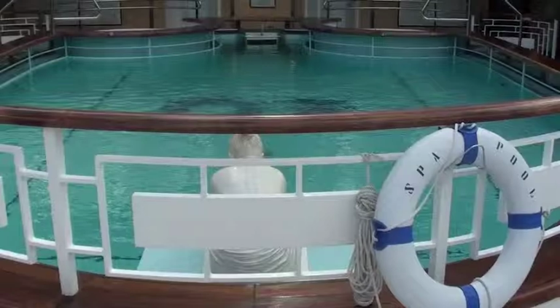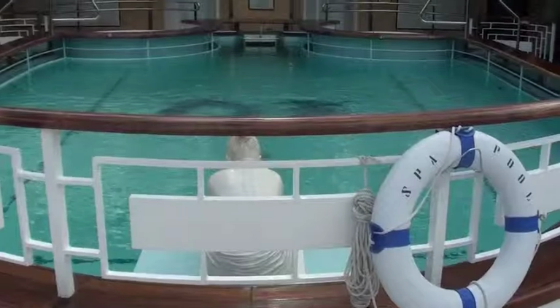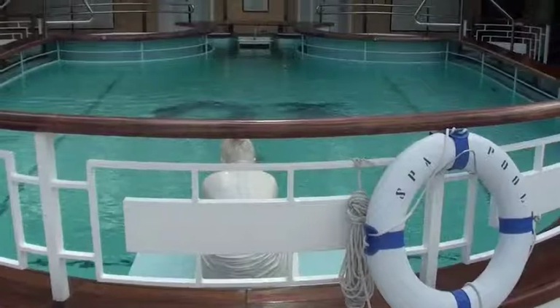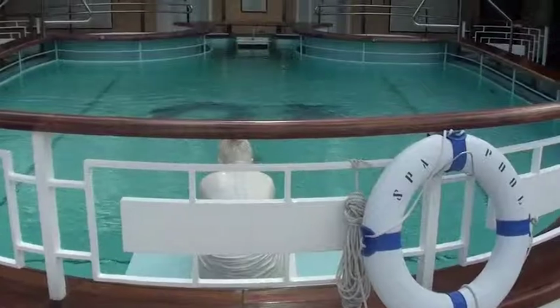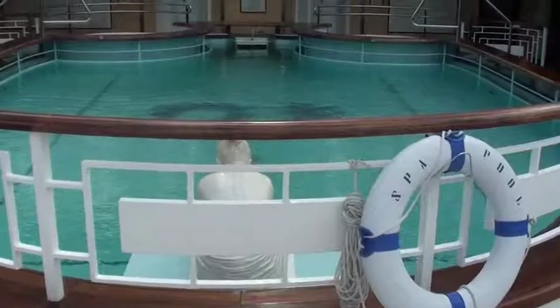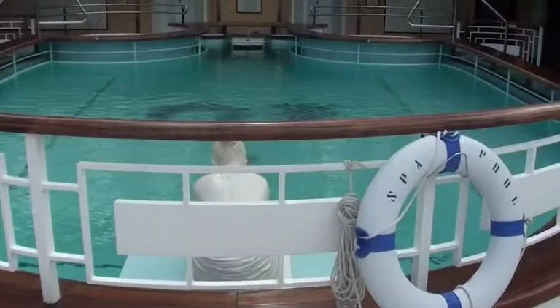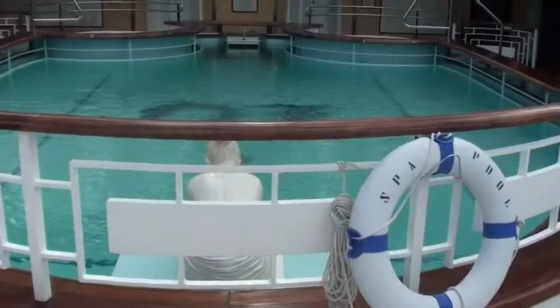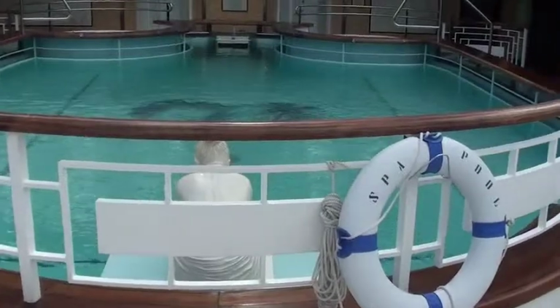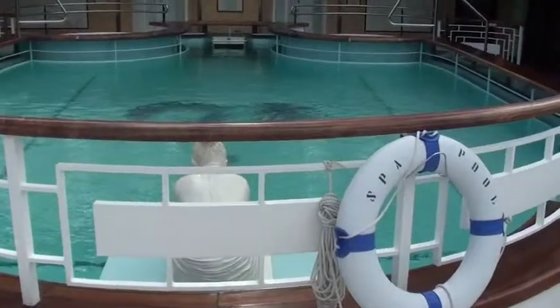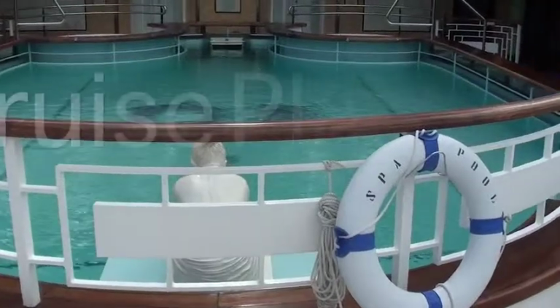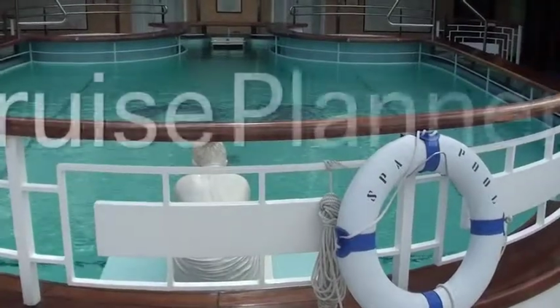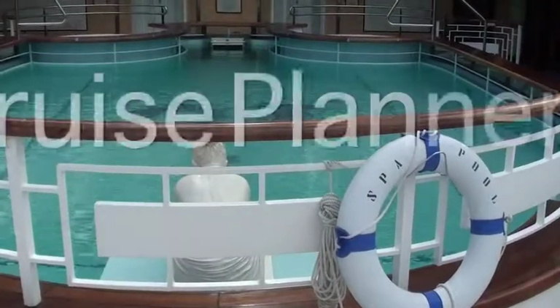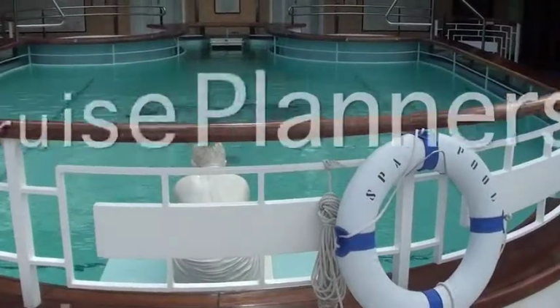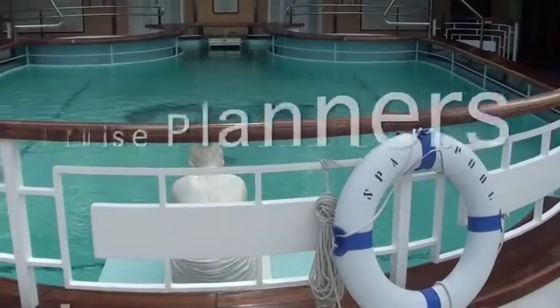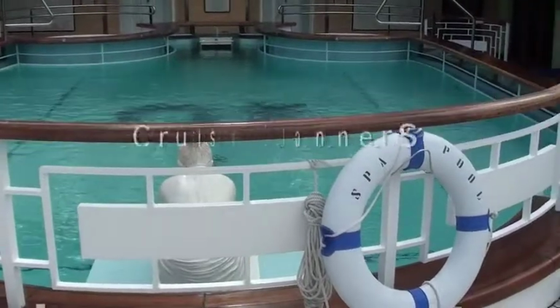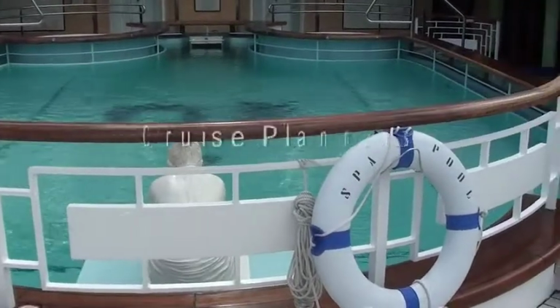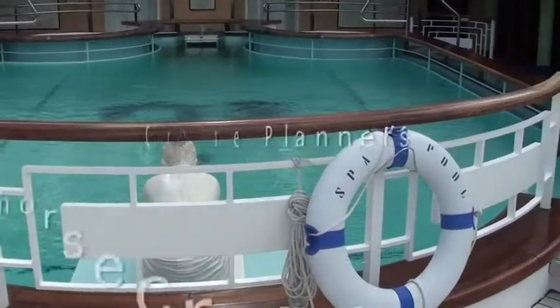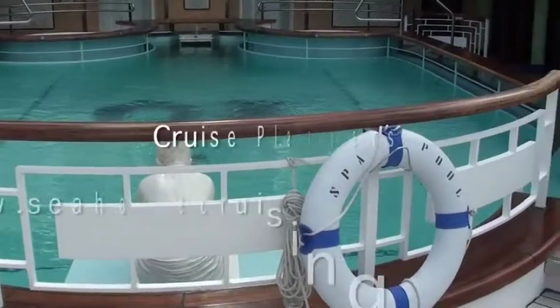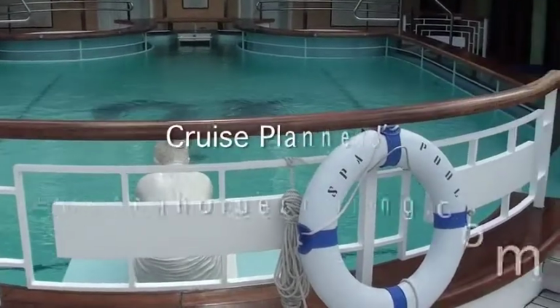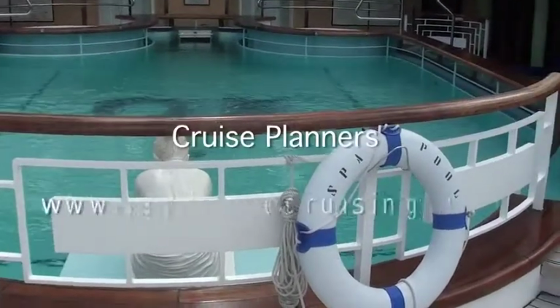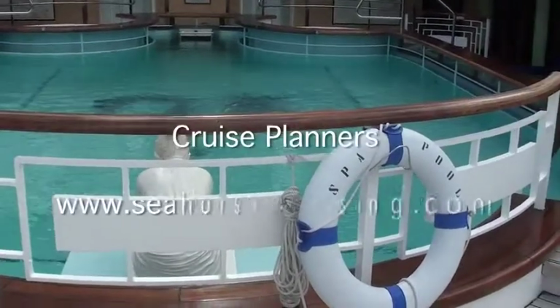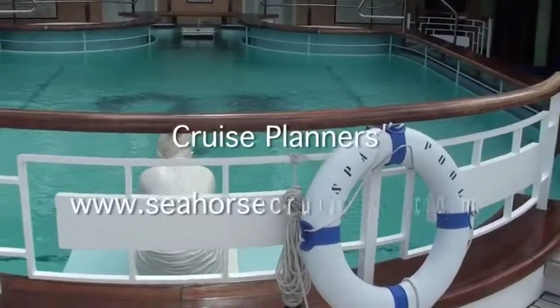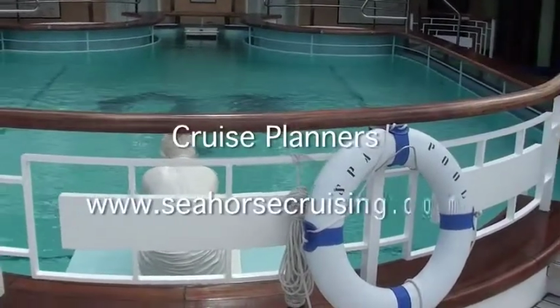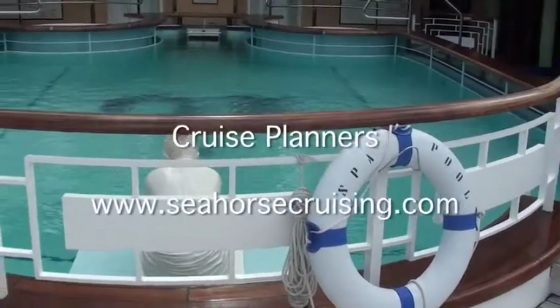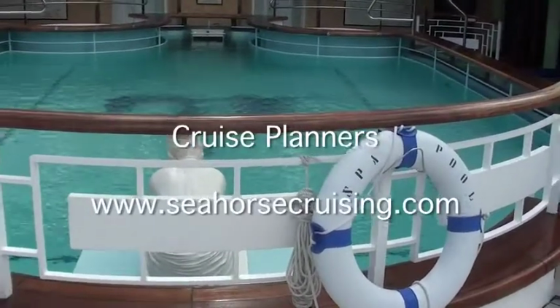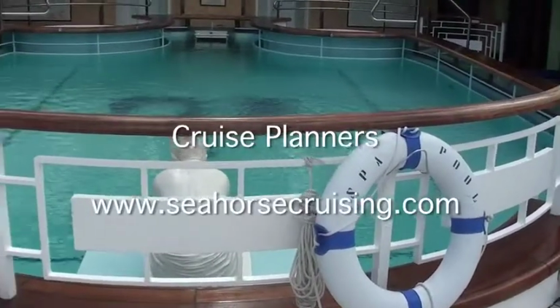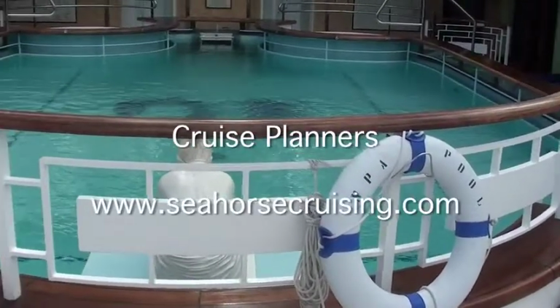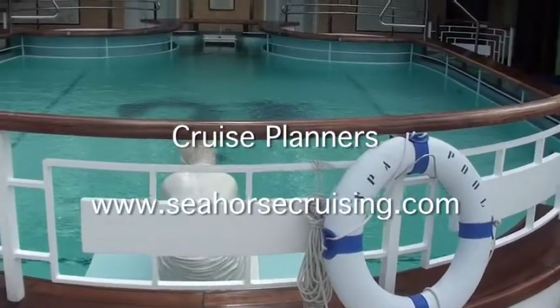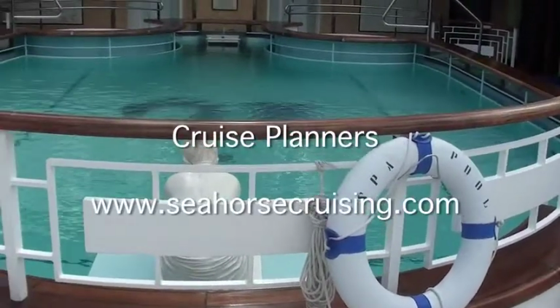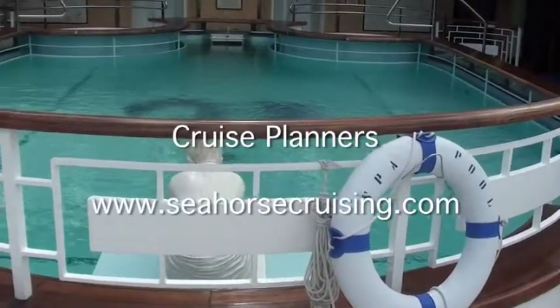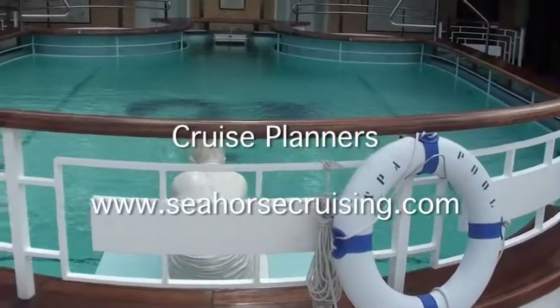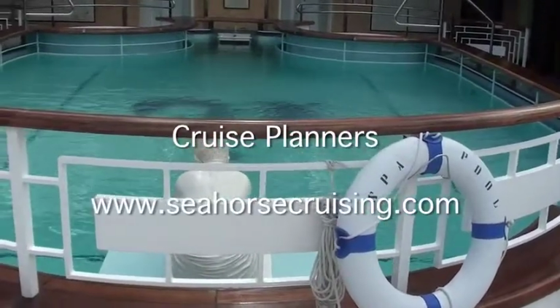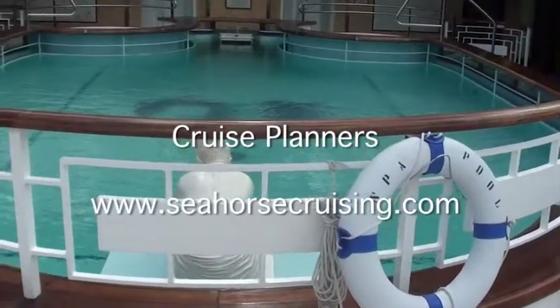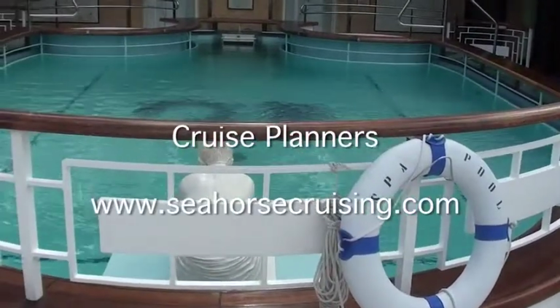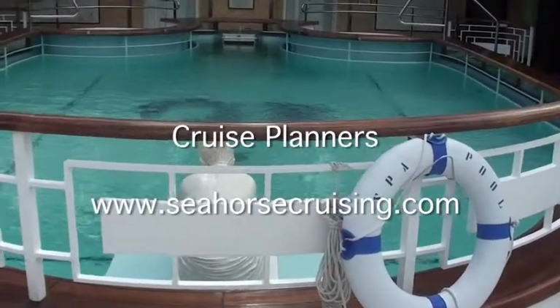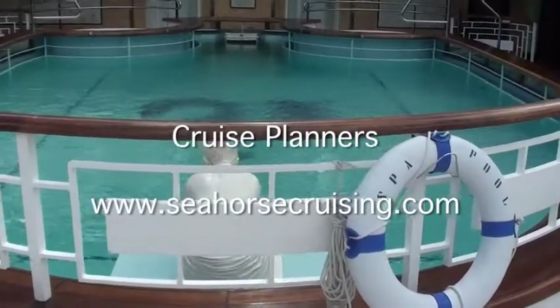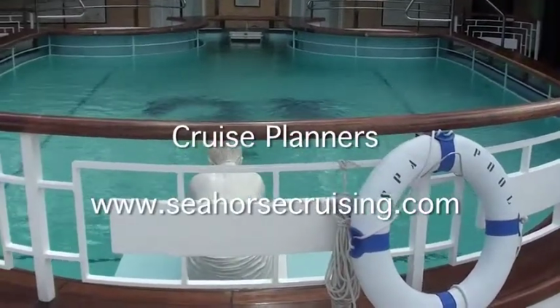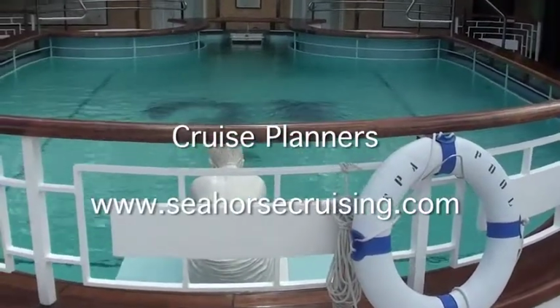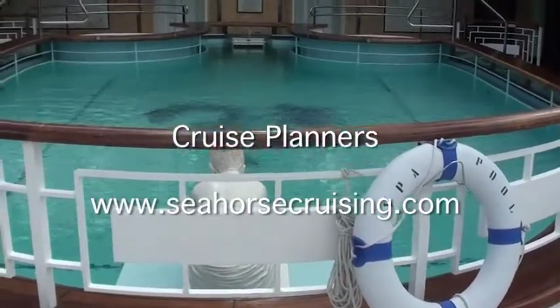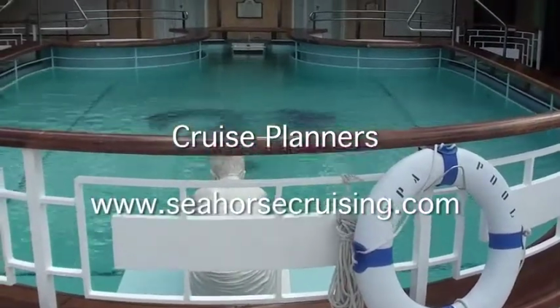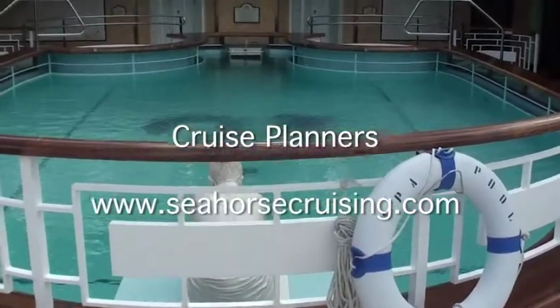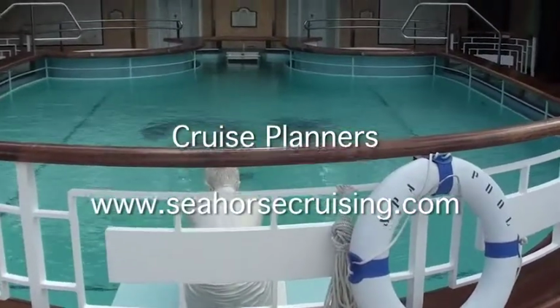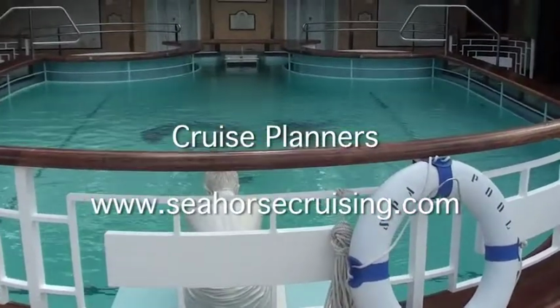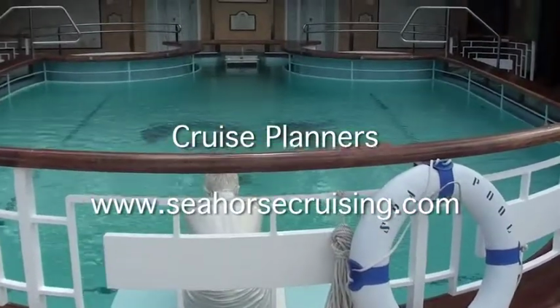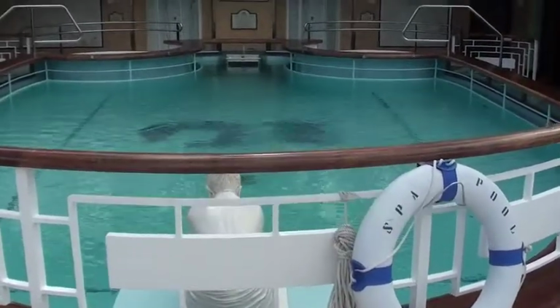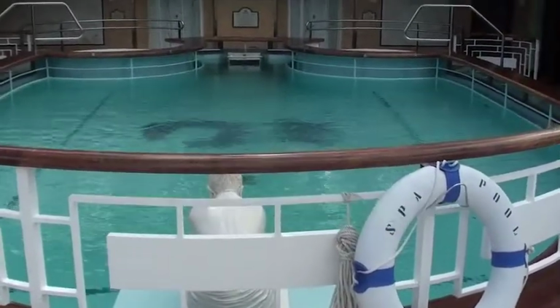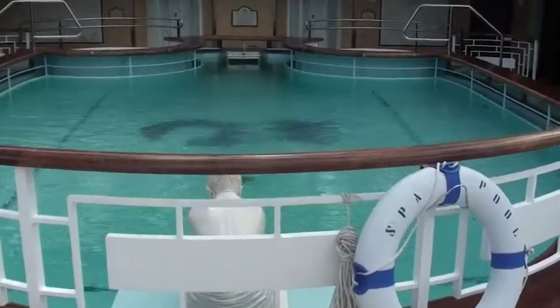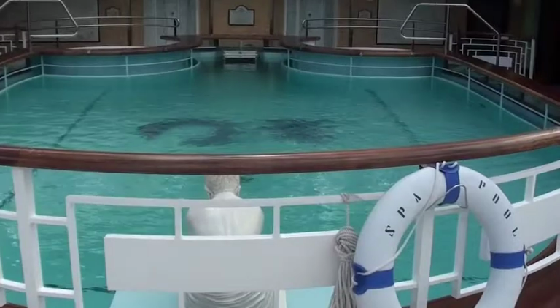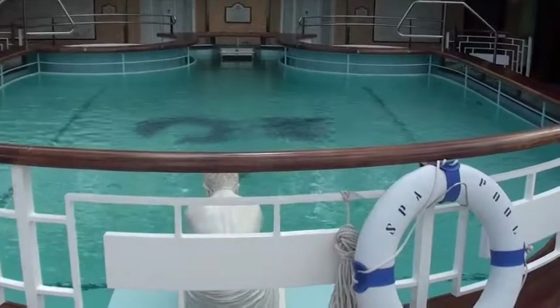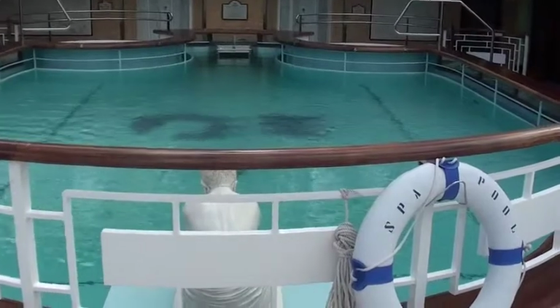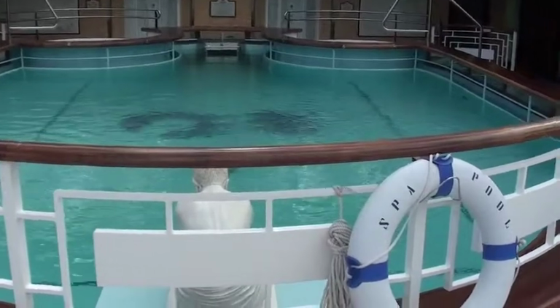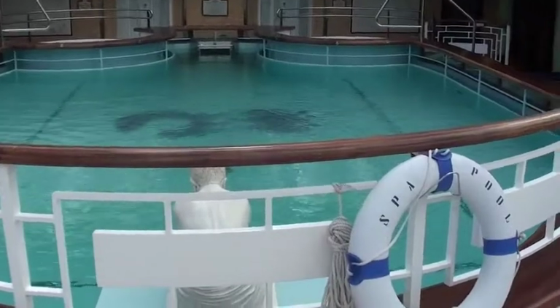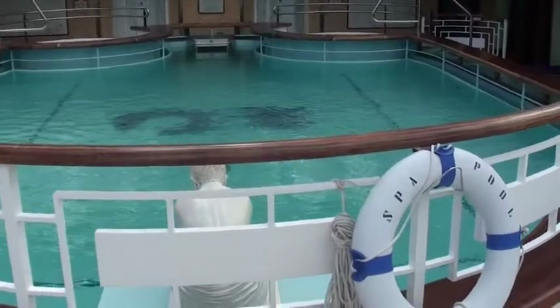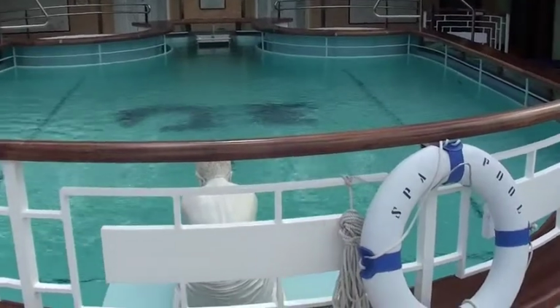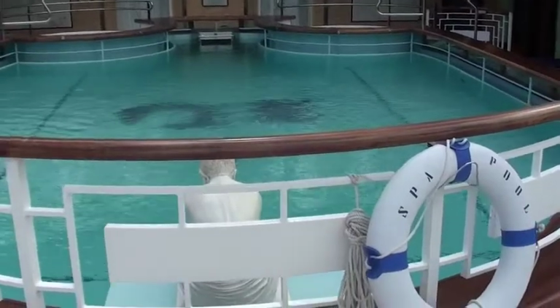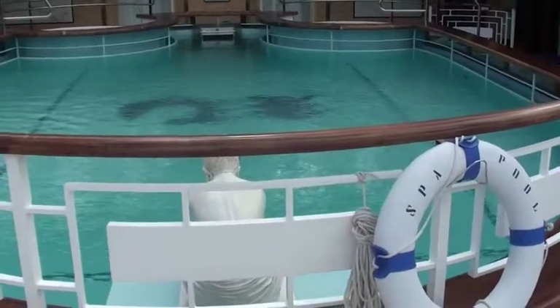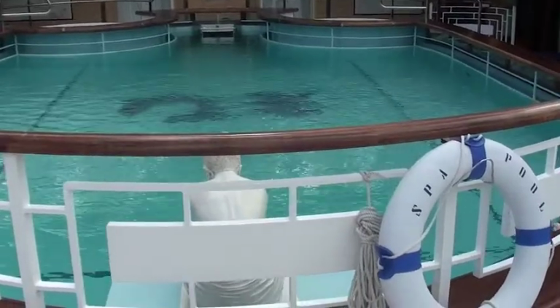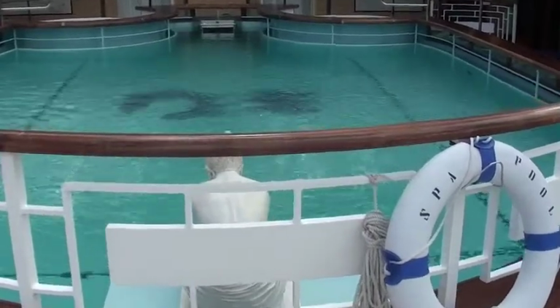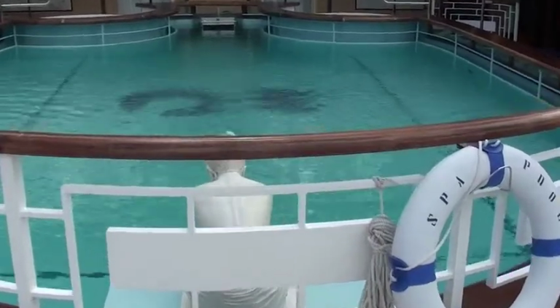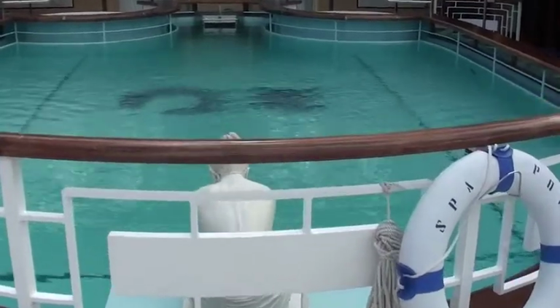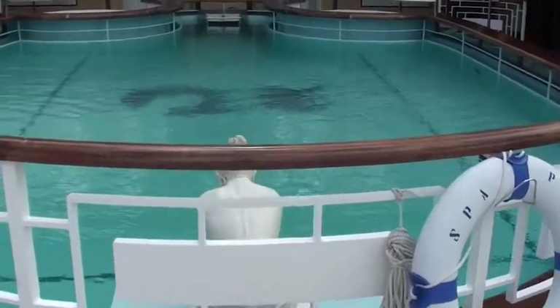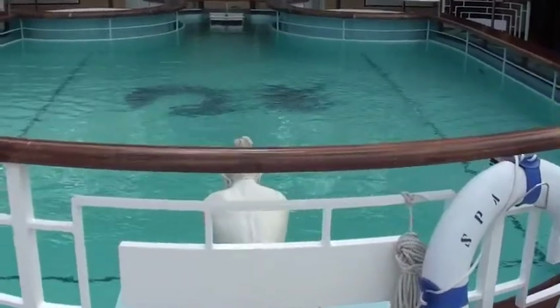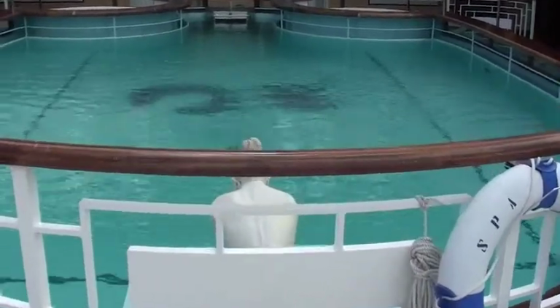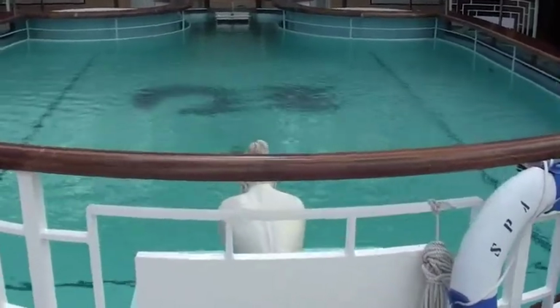This is the Lotus Spa, which is right by the fitness workout area. This is an adults-only area, which is really nice.